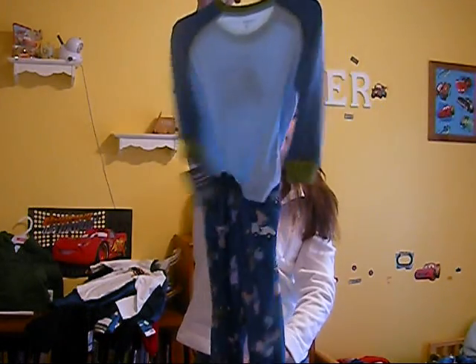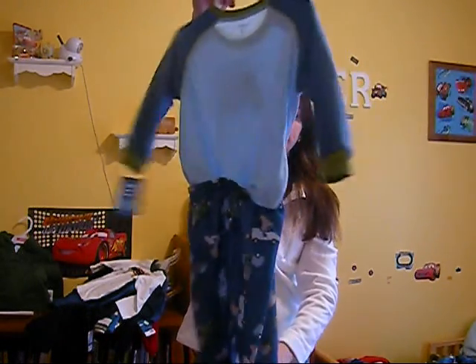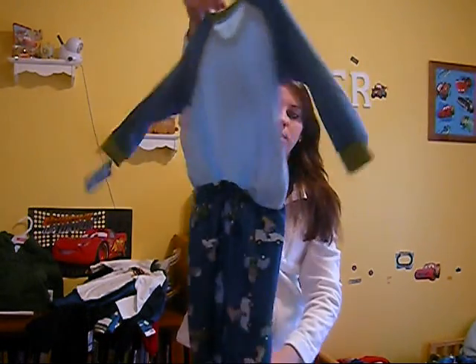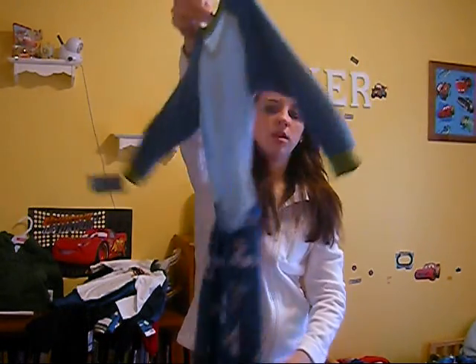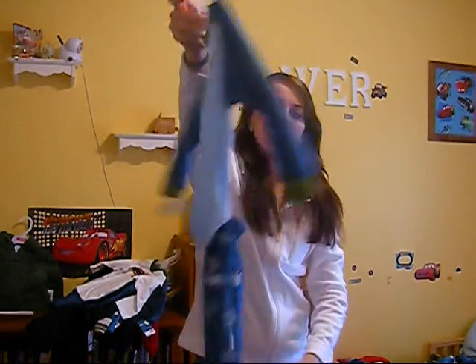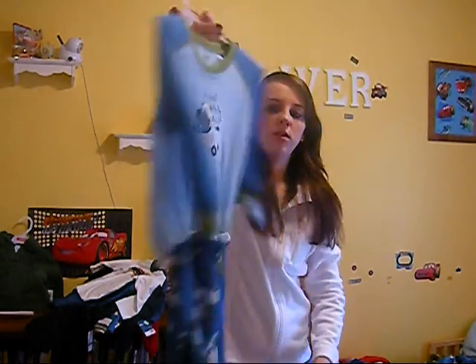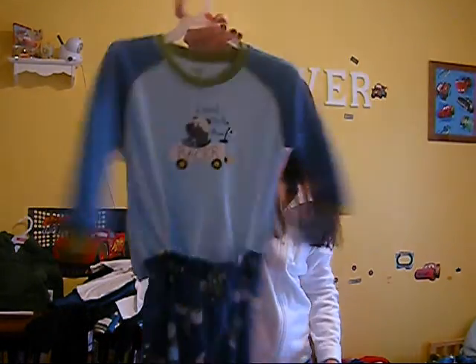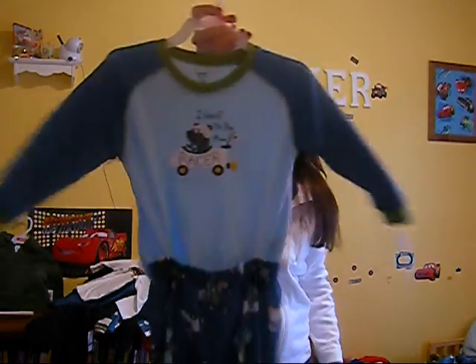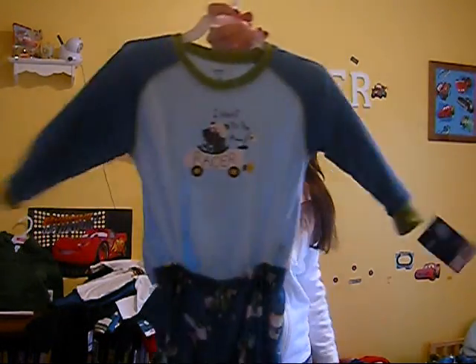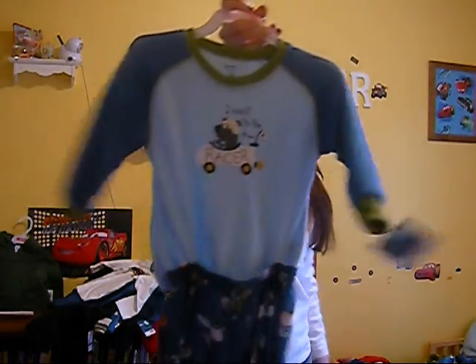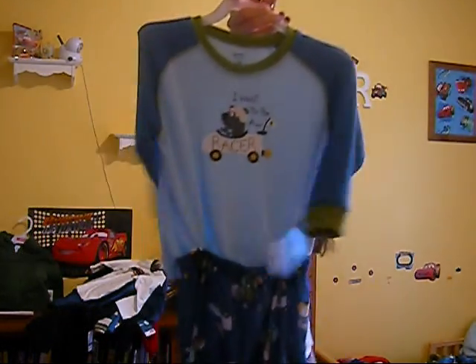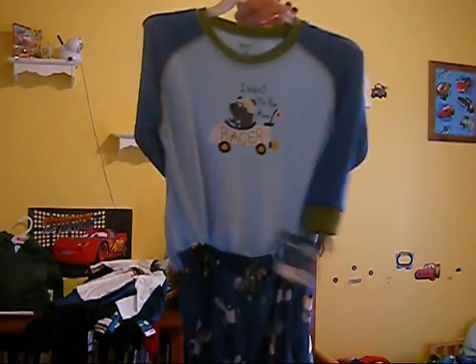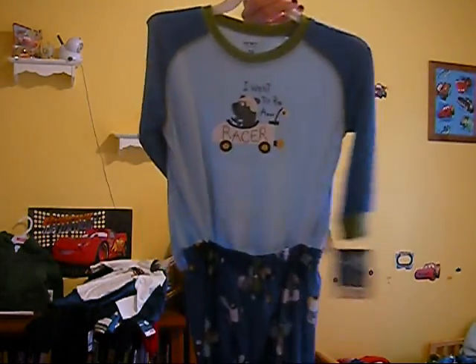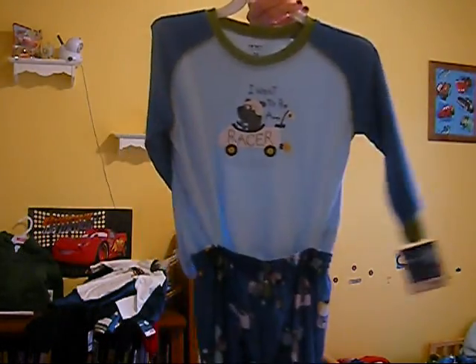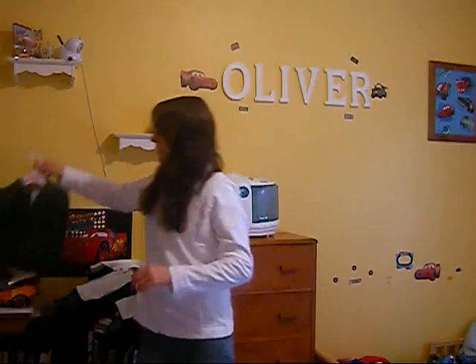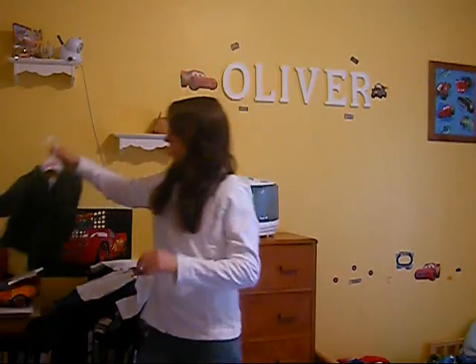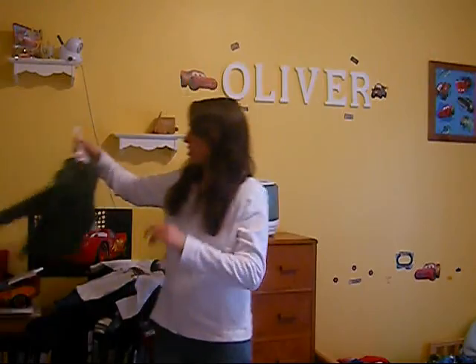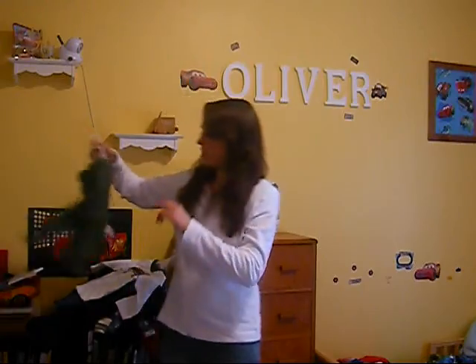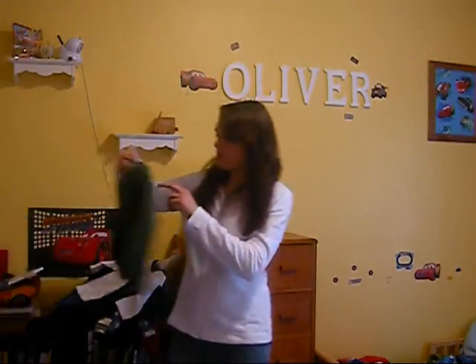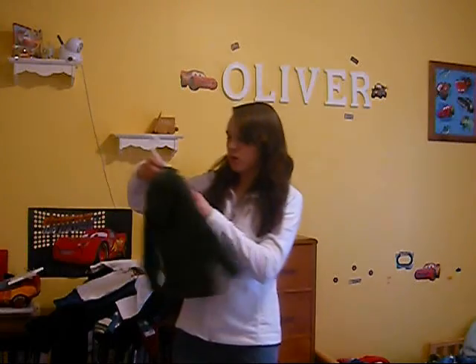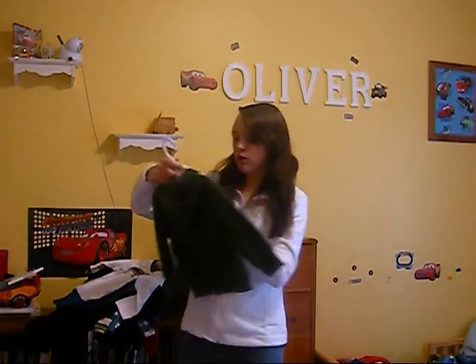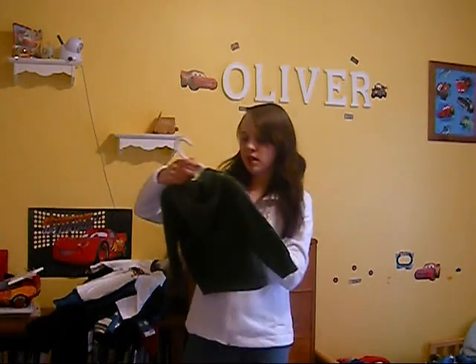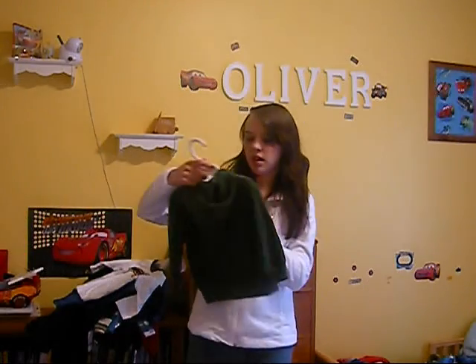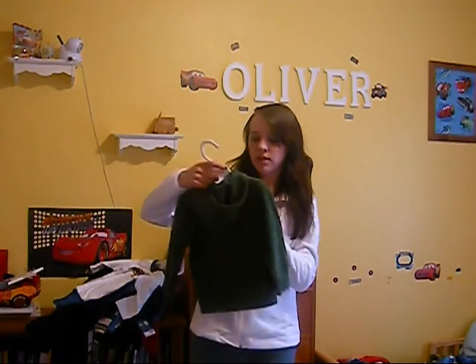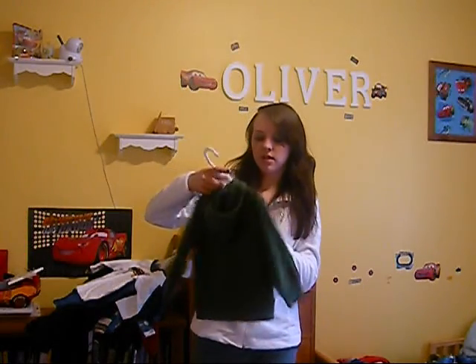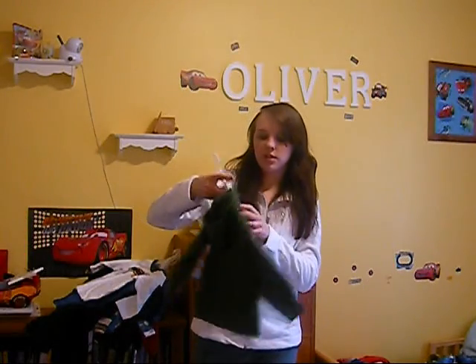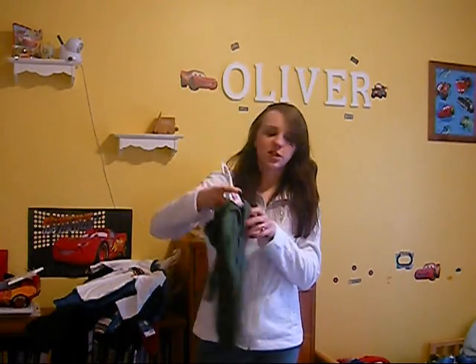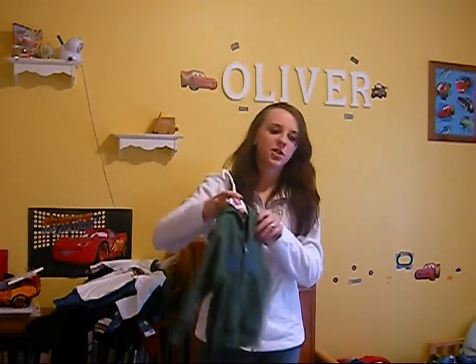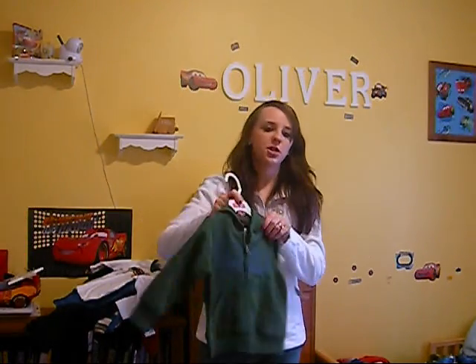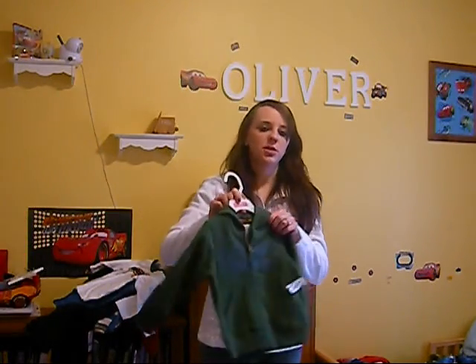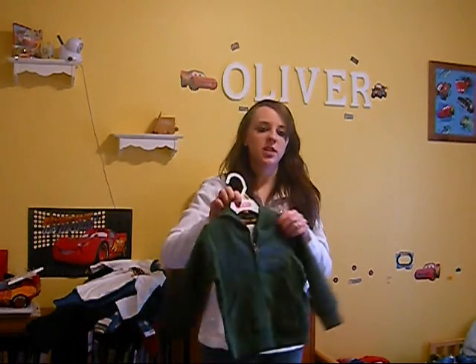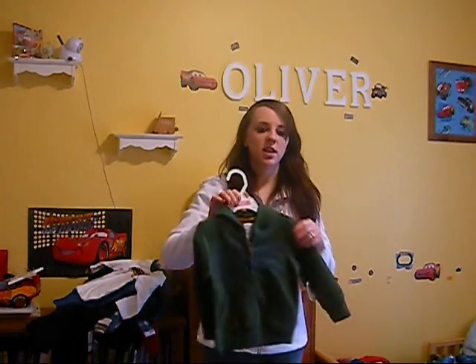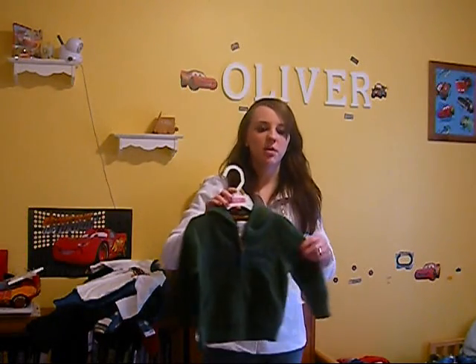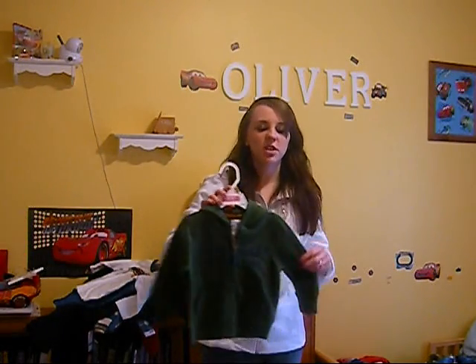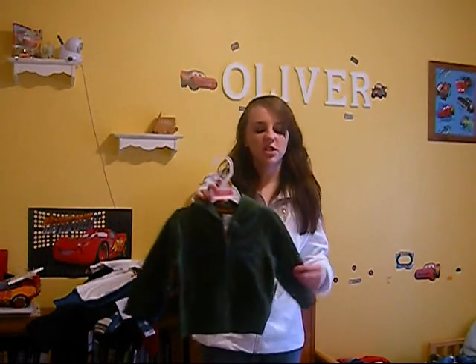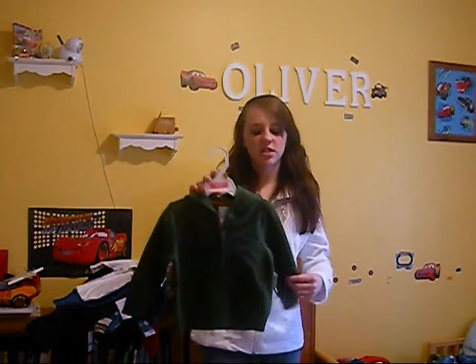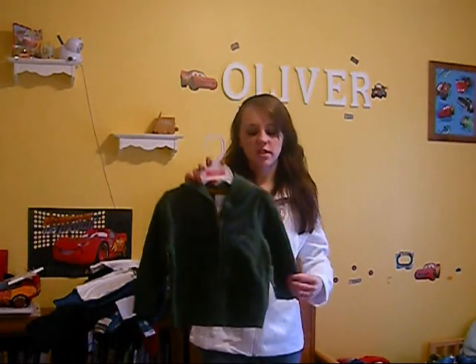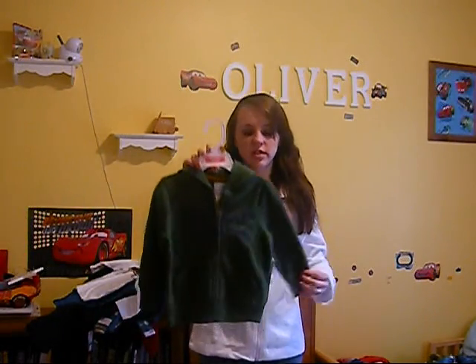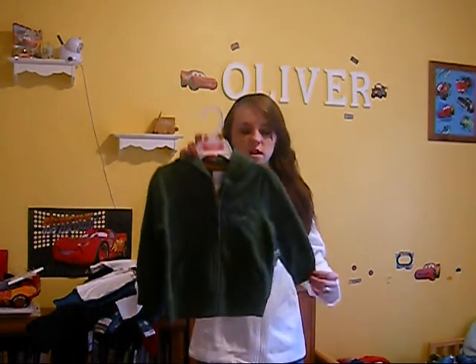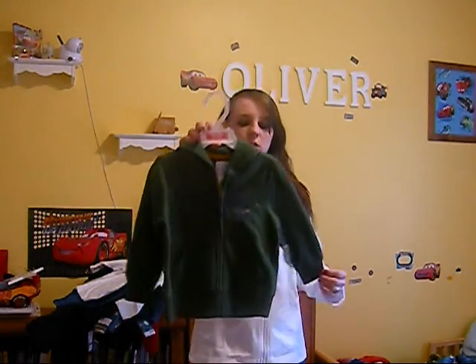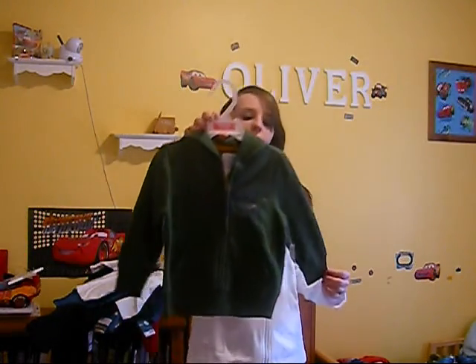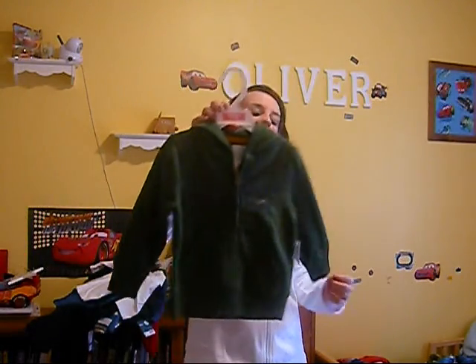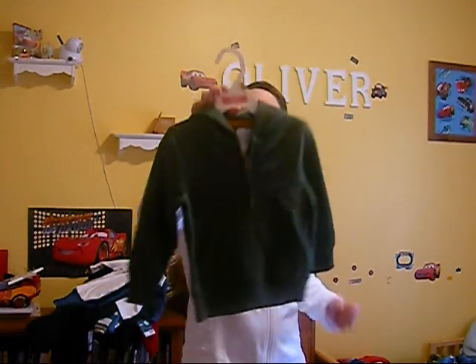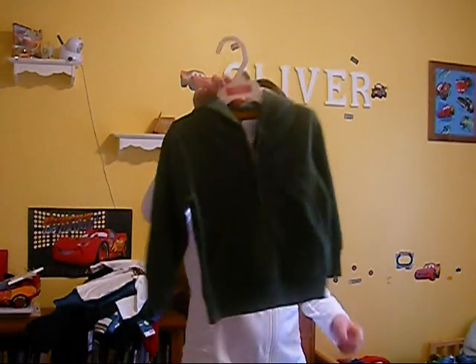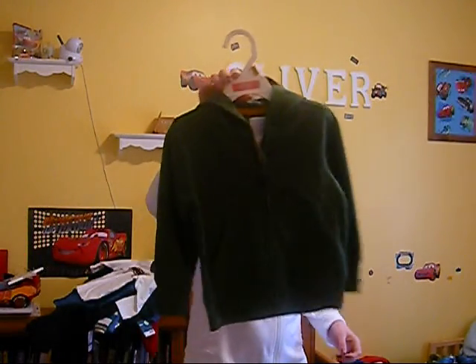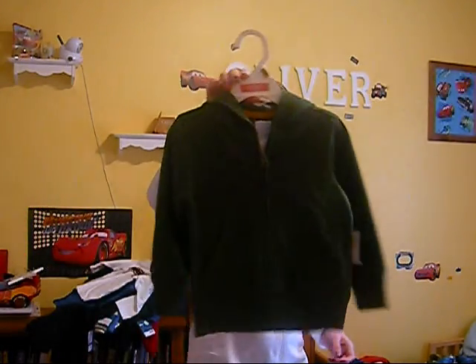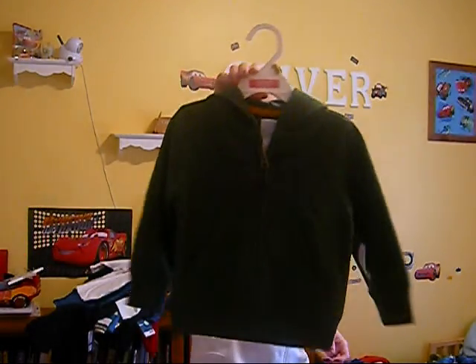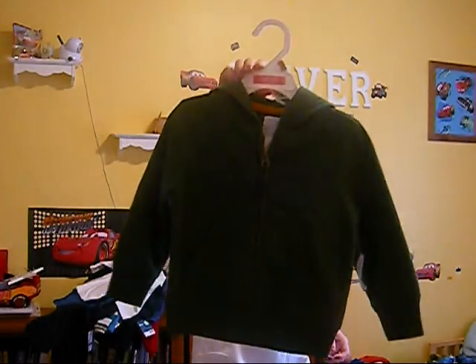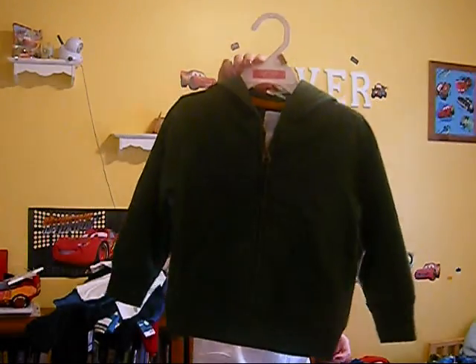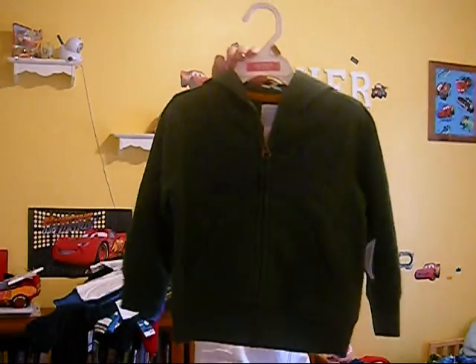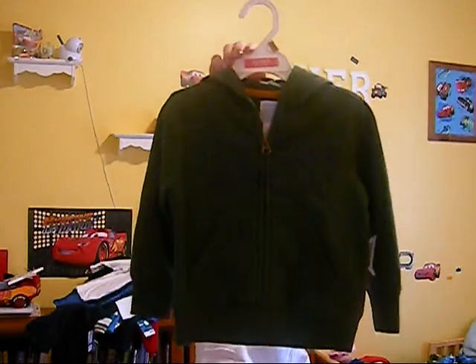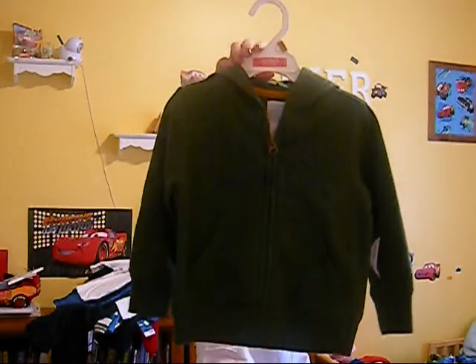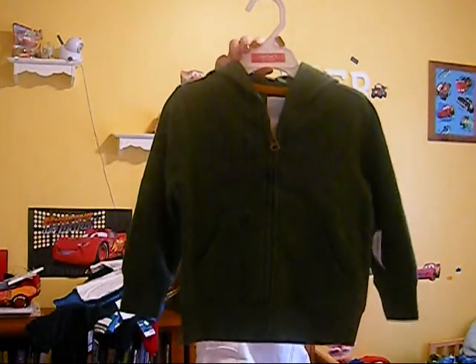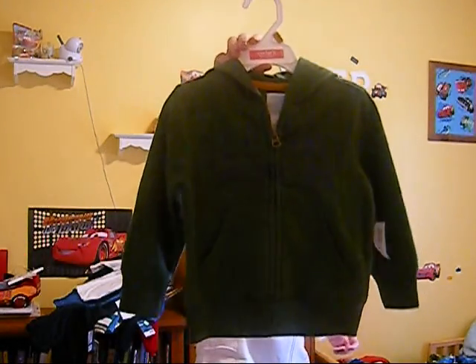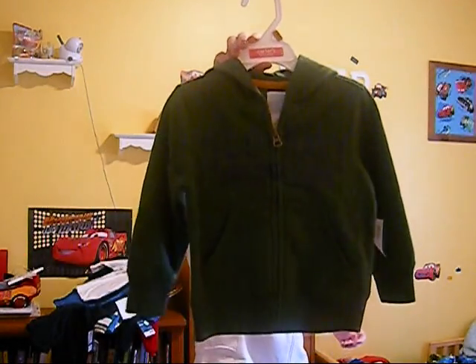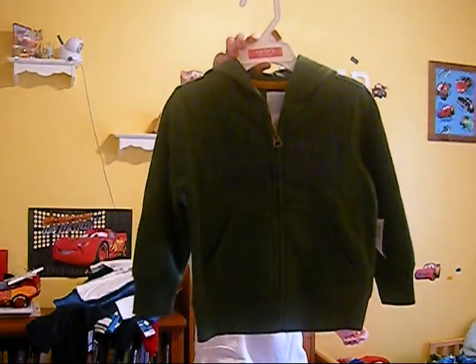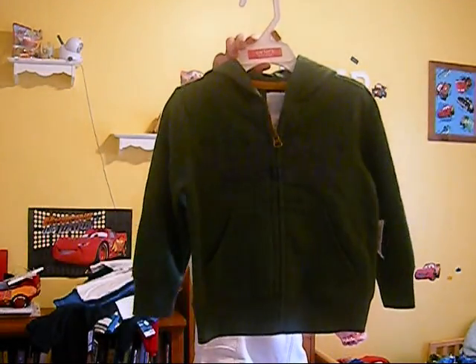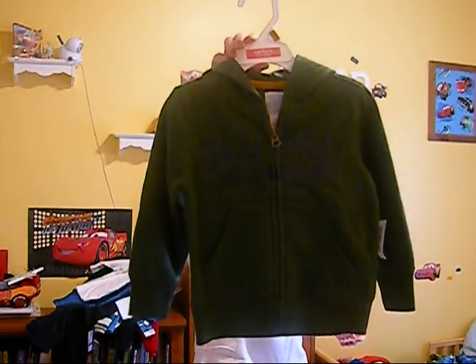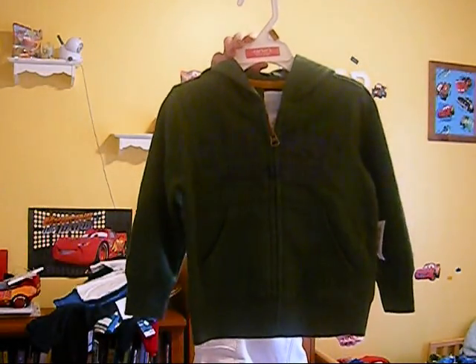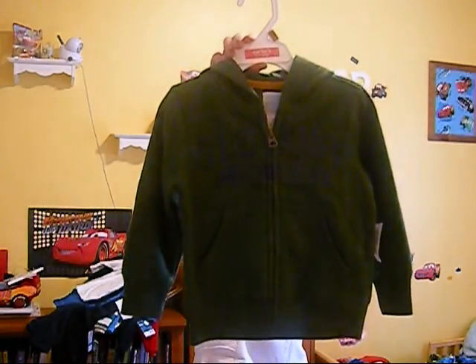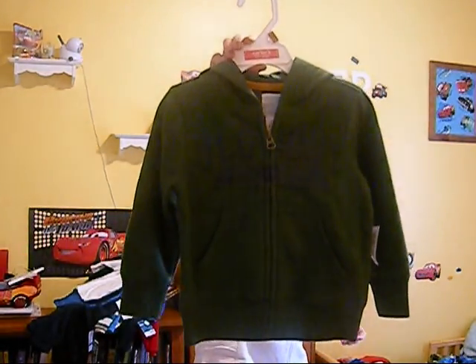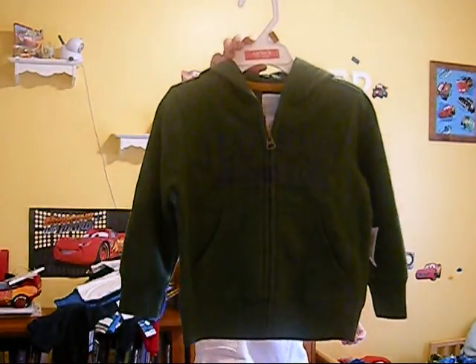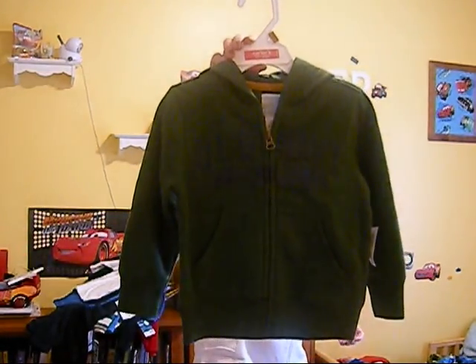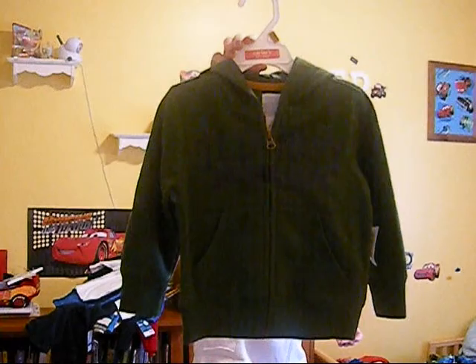This is 'I want to be a racer.' This is from Old Navy. This is 2T. A bunch of the stuff he's not going to wear yet, but he'll be in it soon enough.